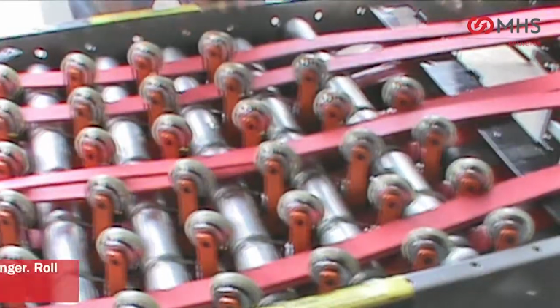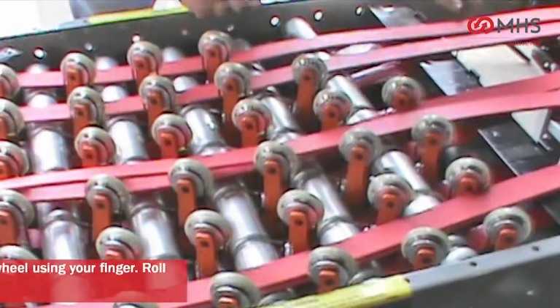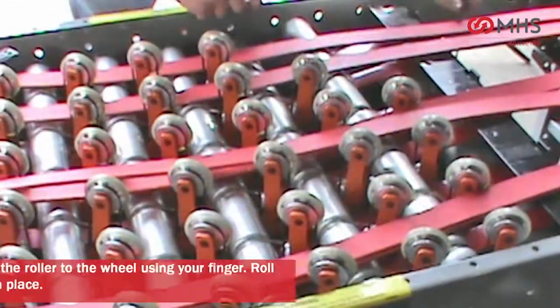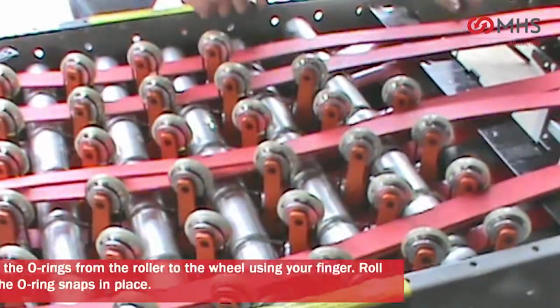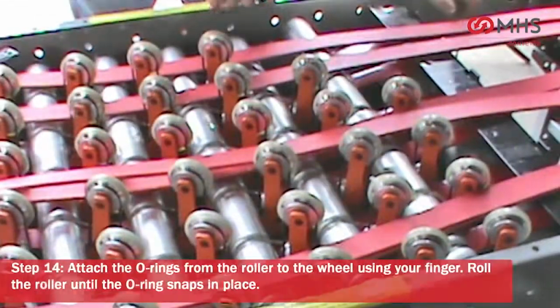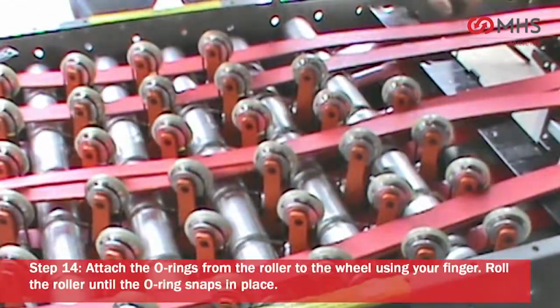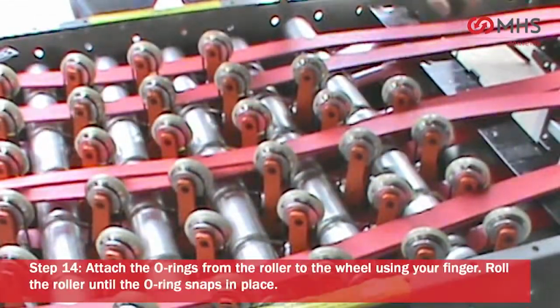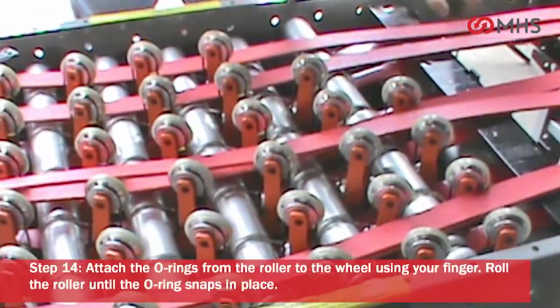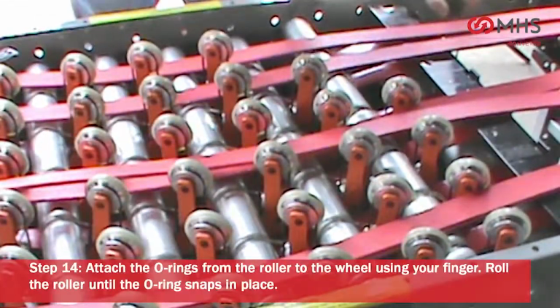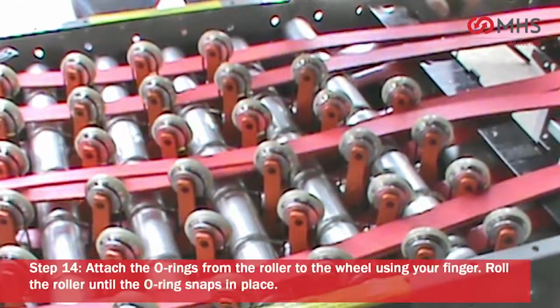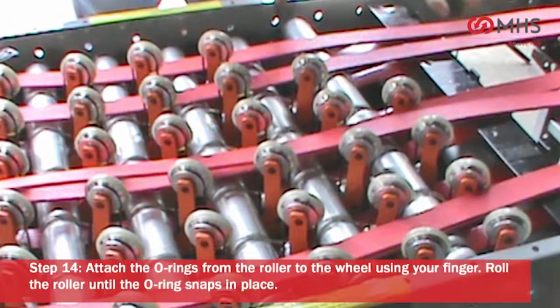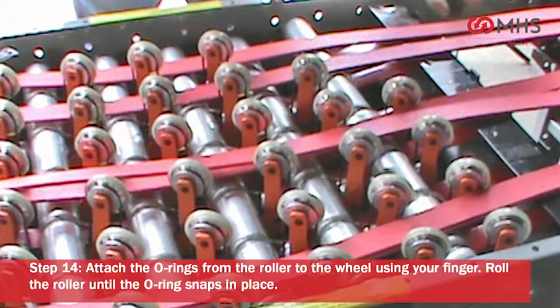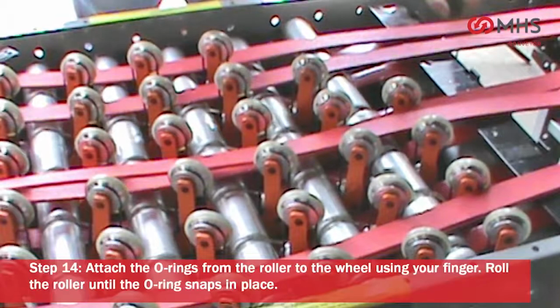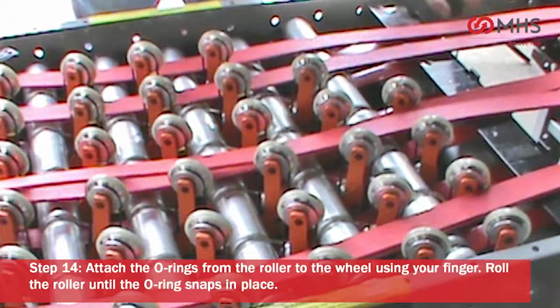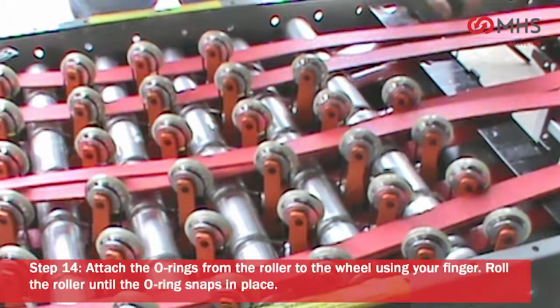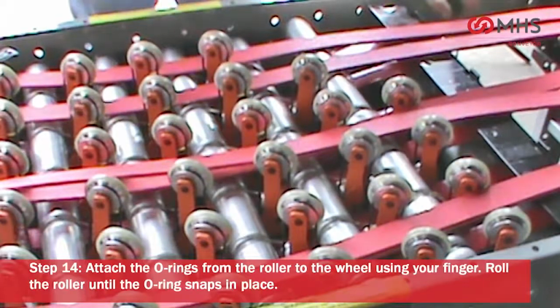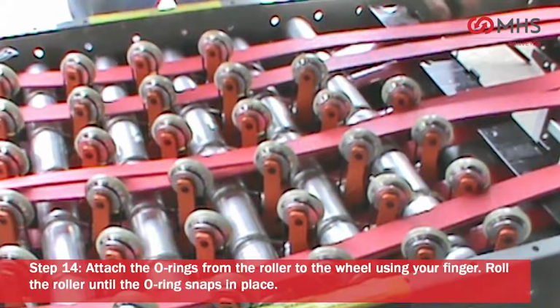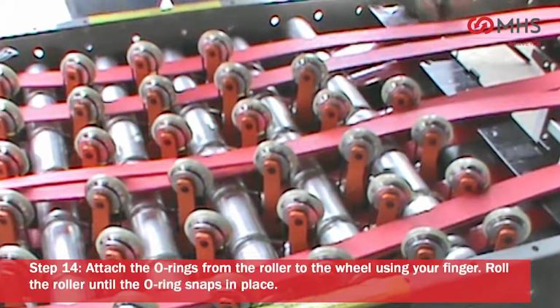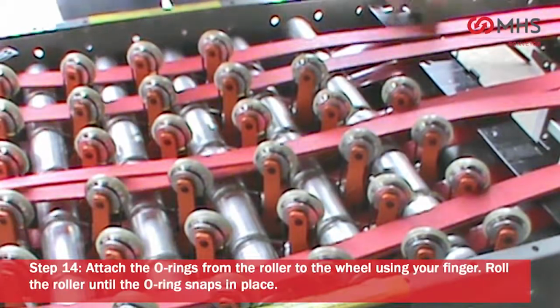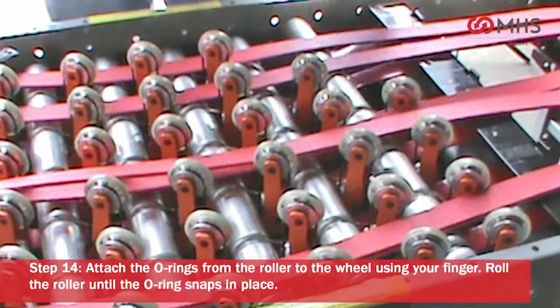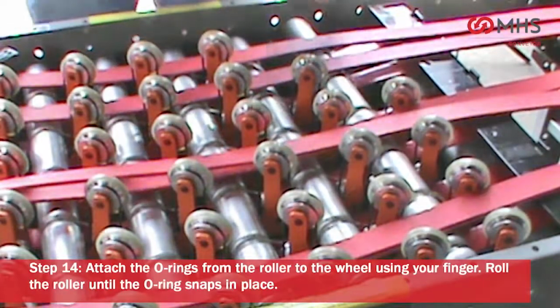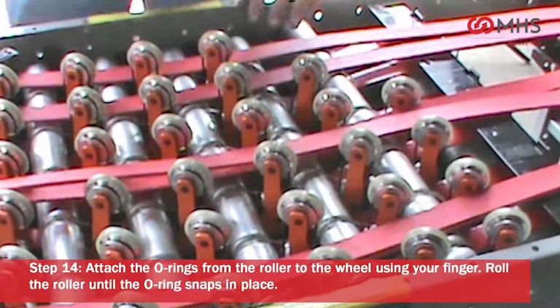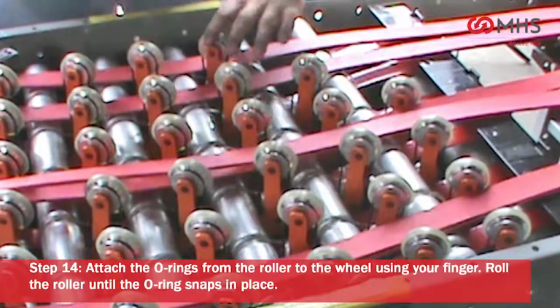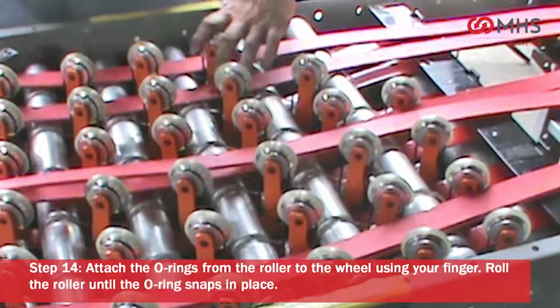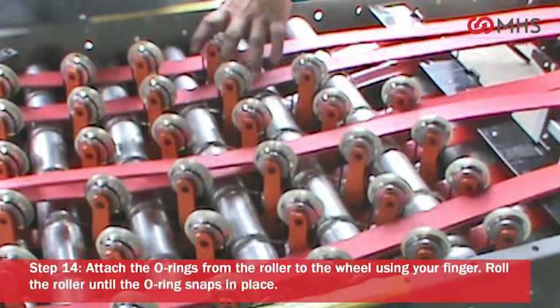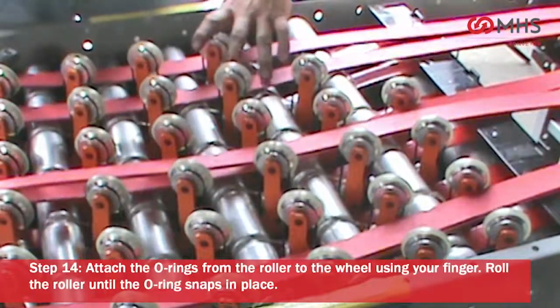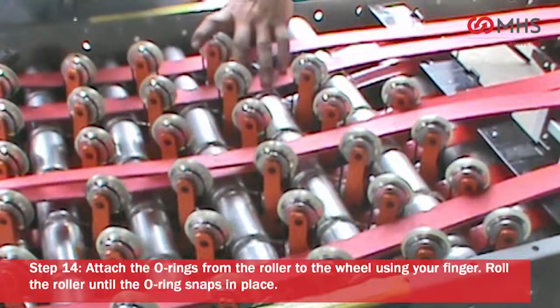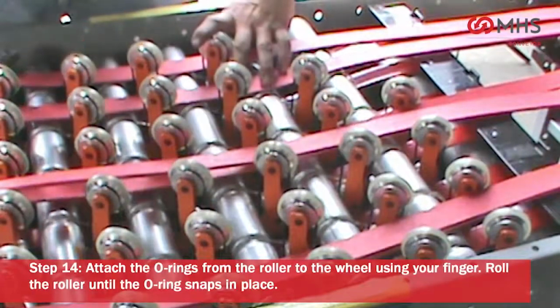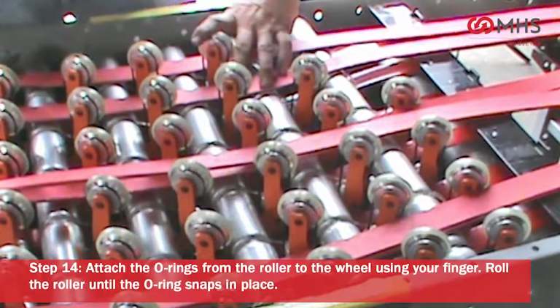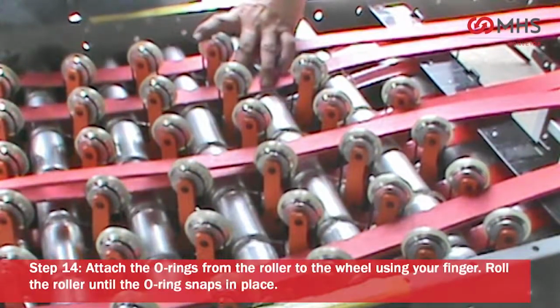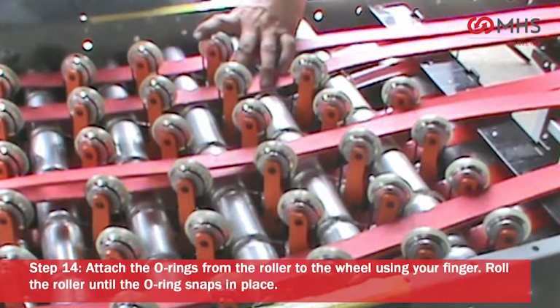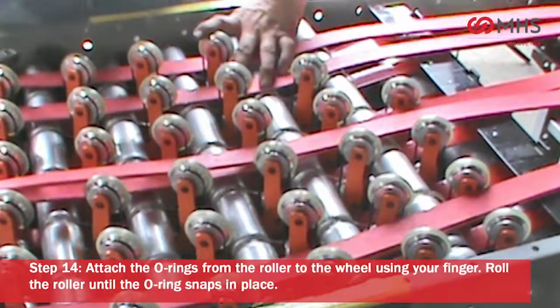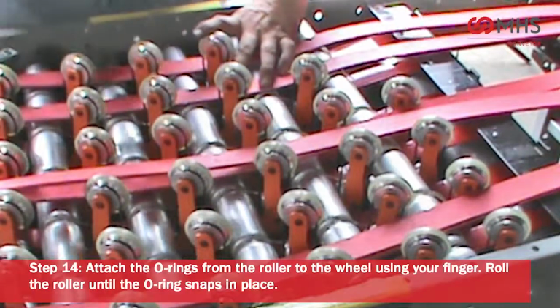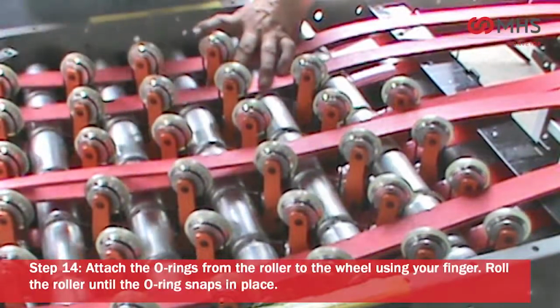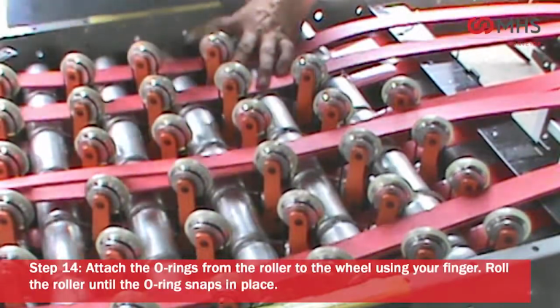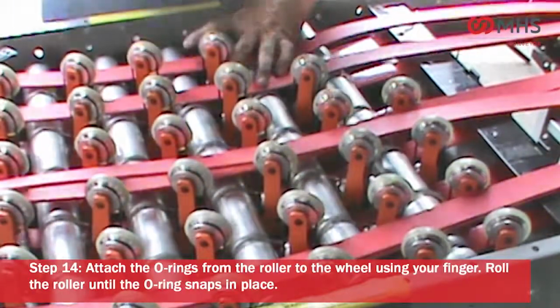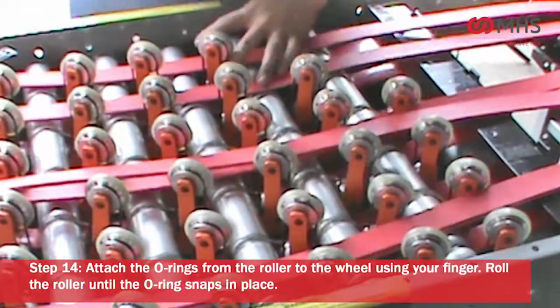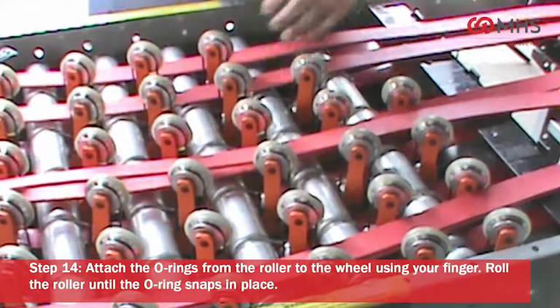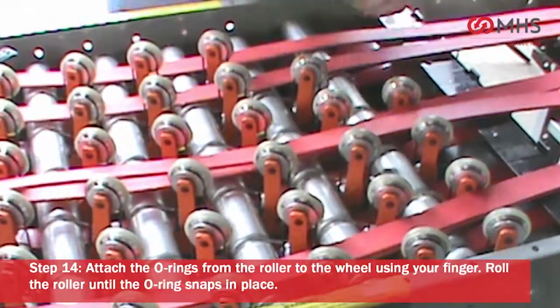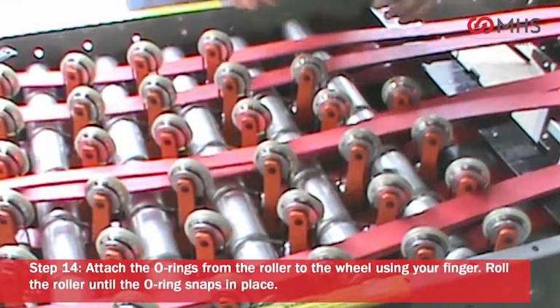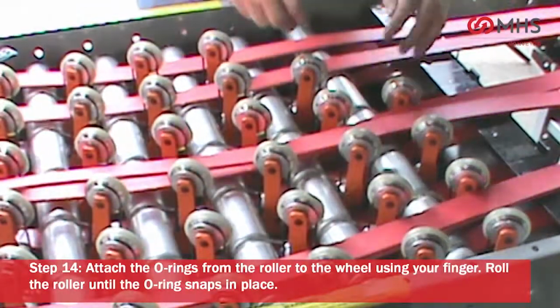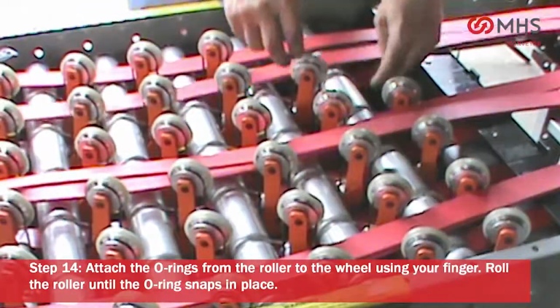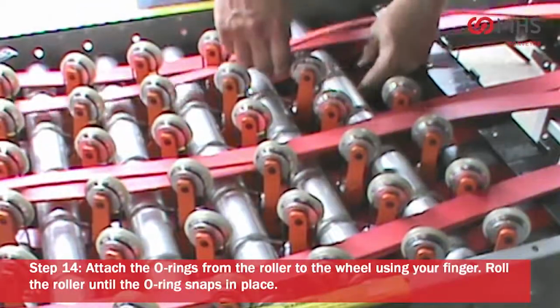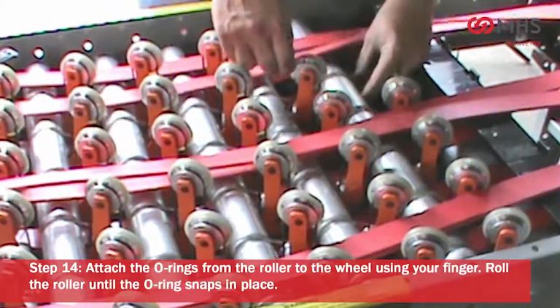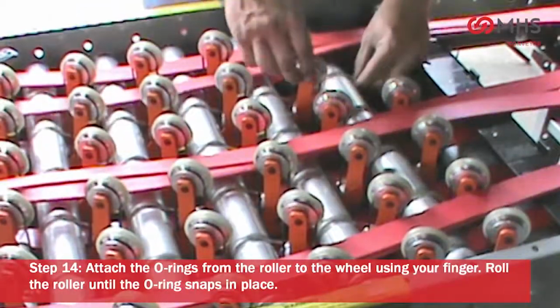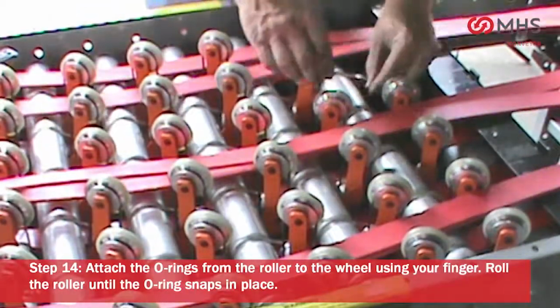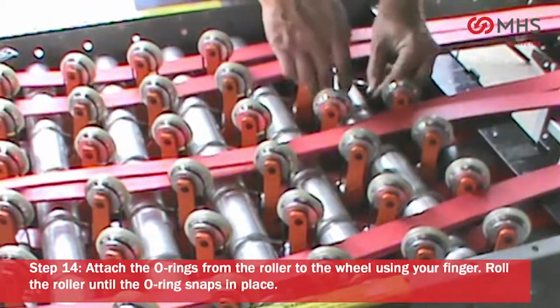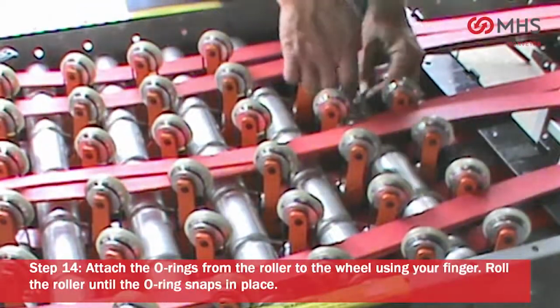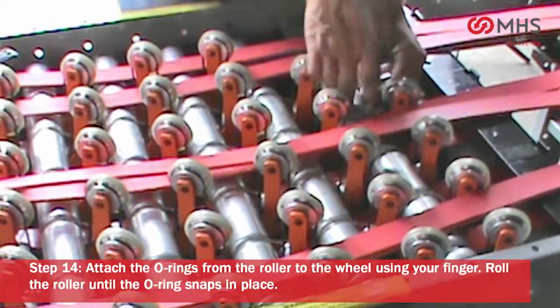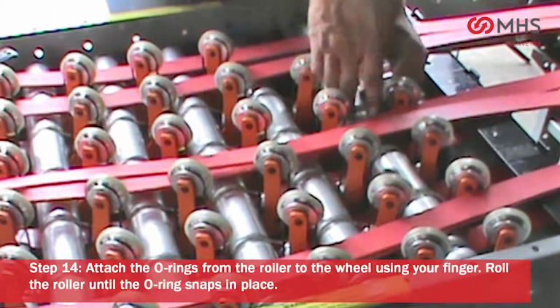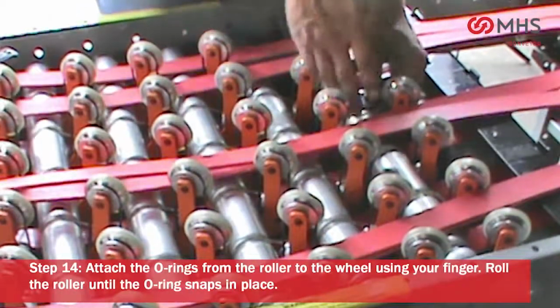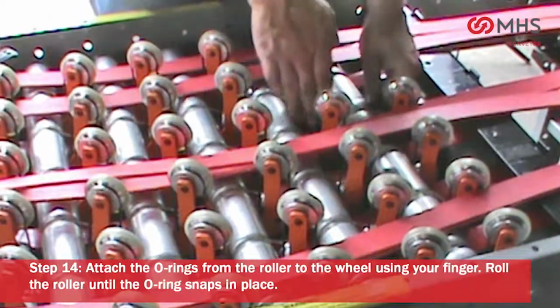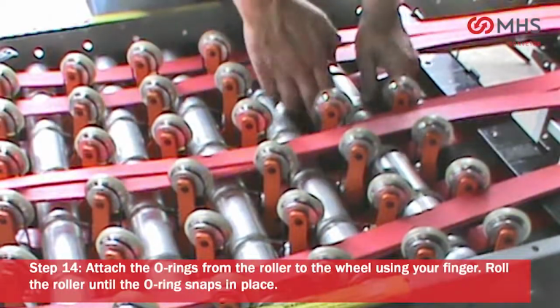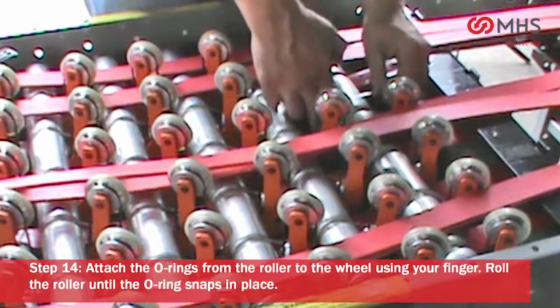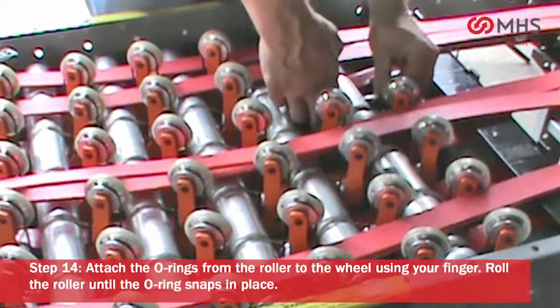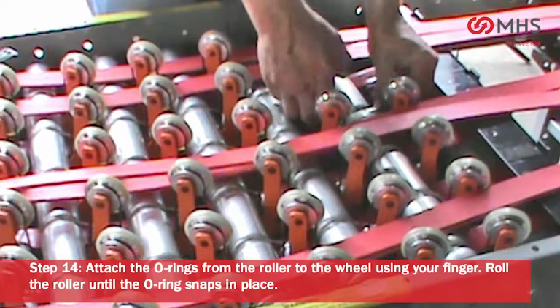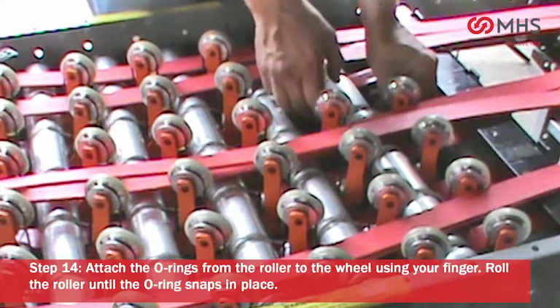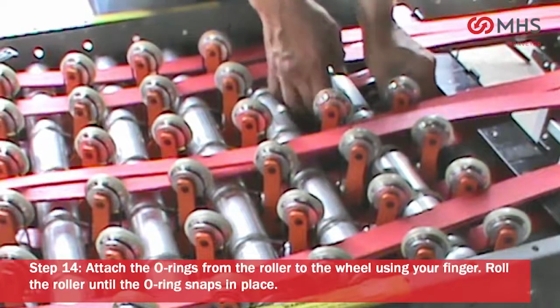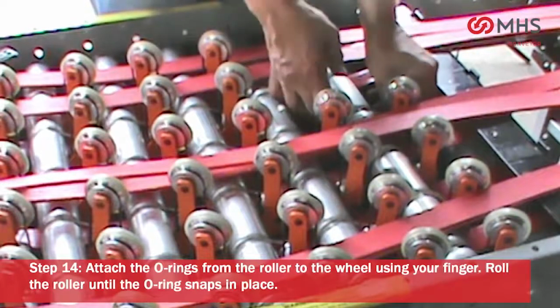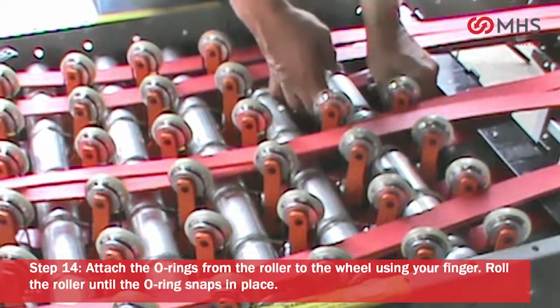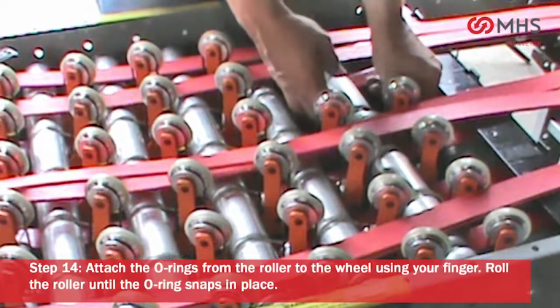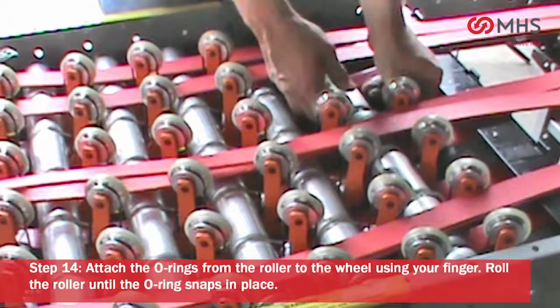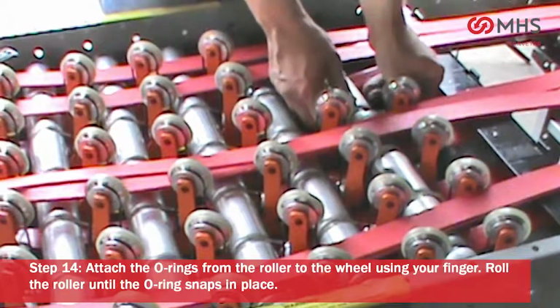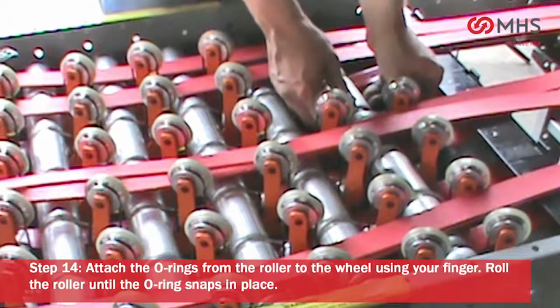Attach the o-rings from the roller to the wheel. Using your finger, roll the roller until the o-ring snaps into place.